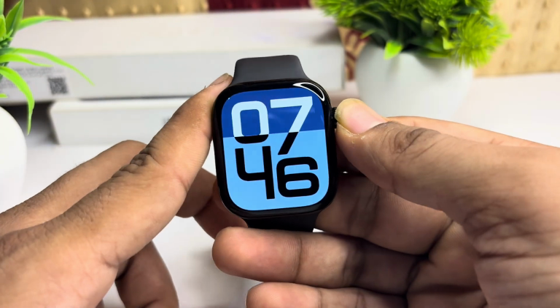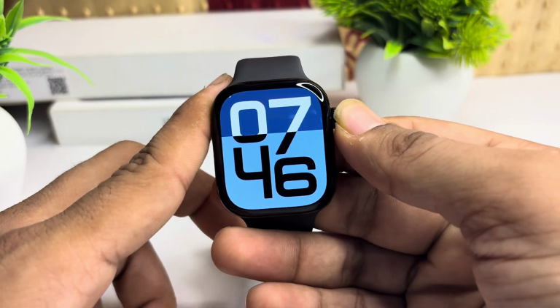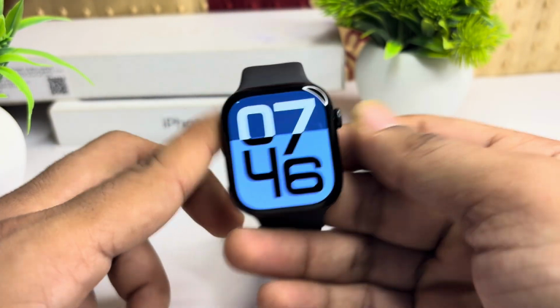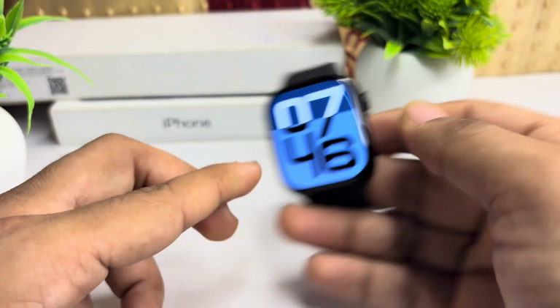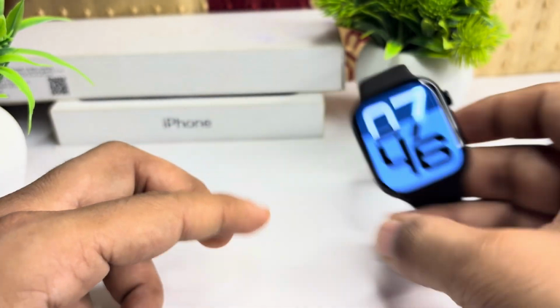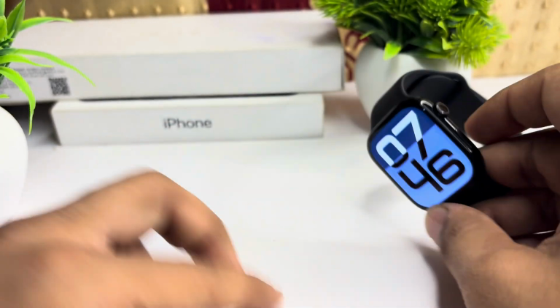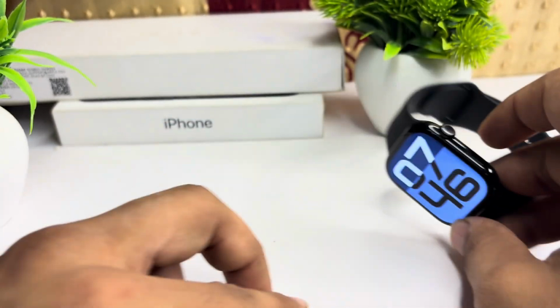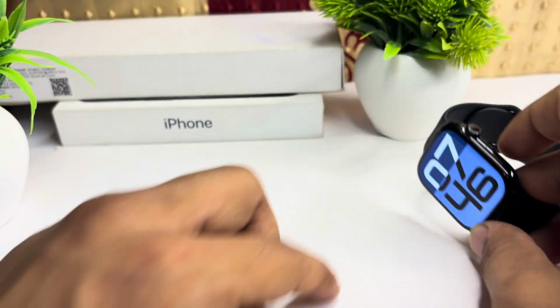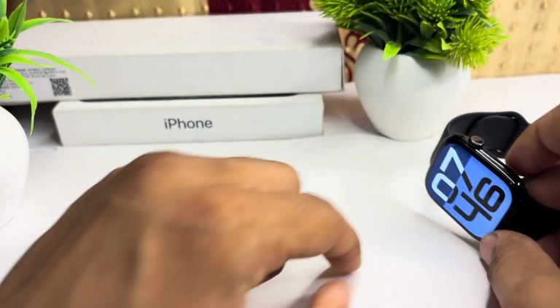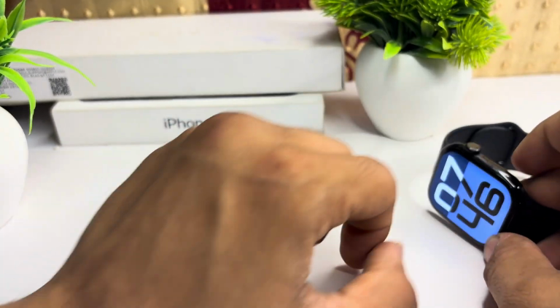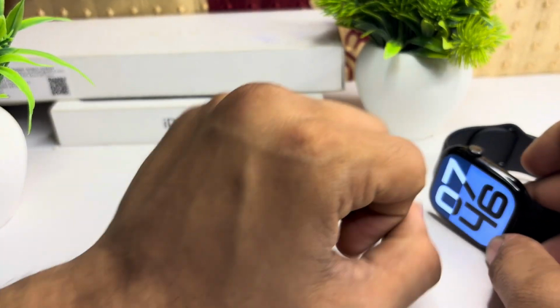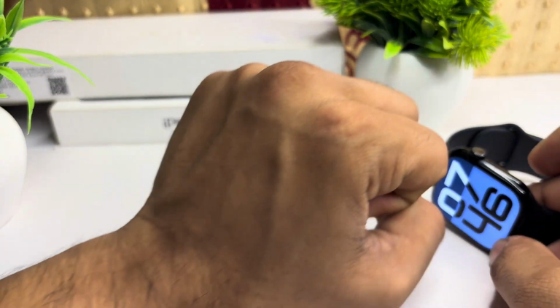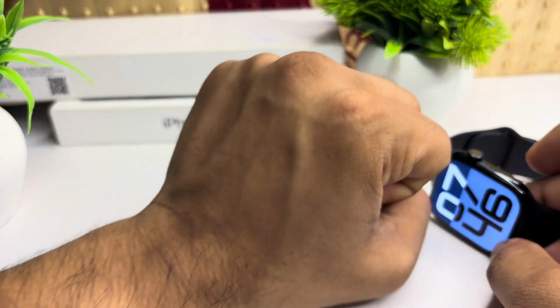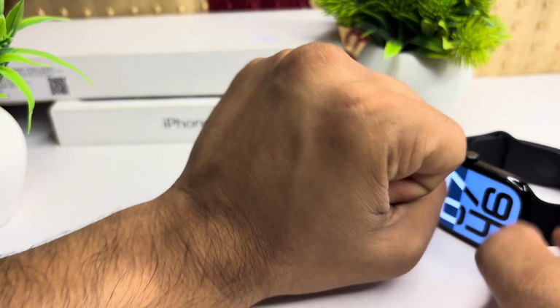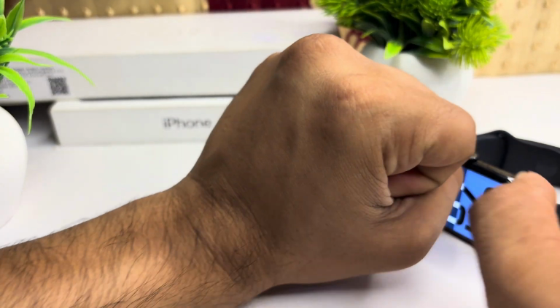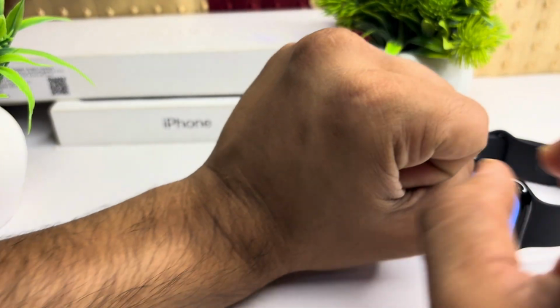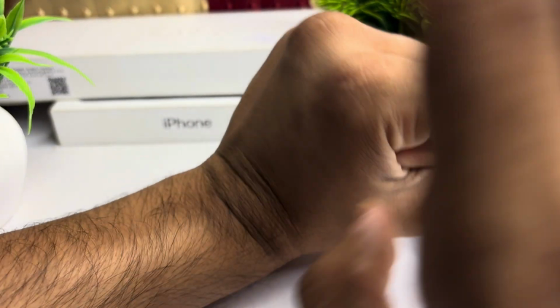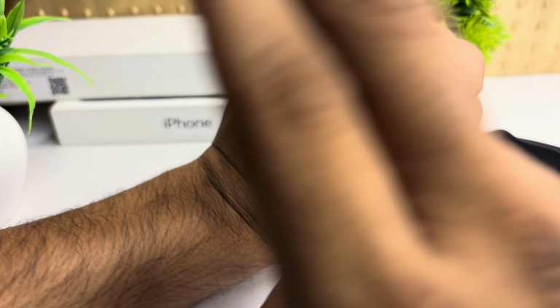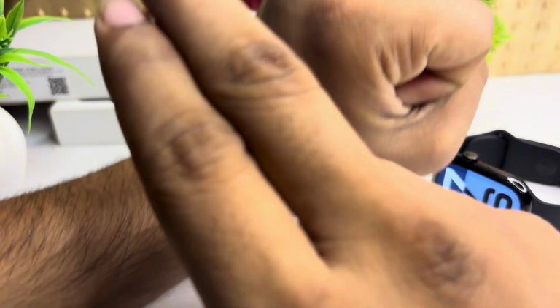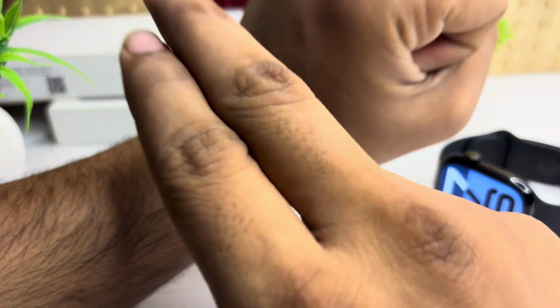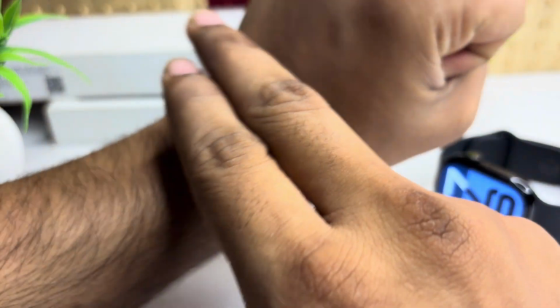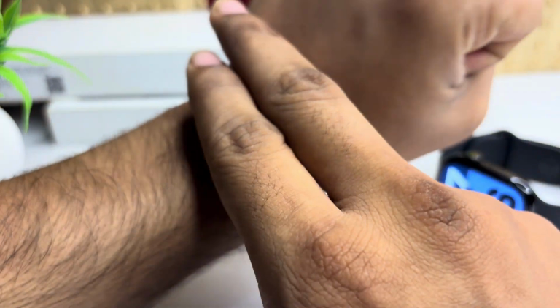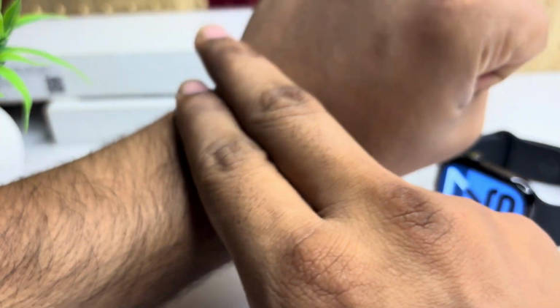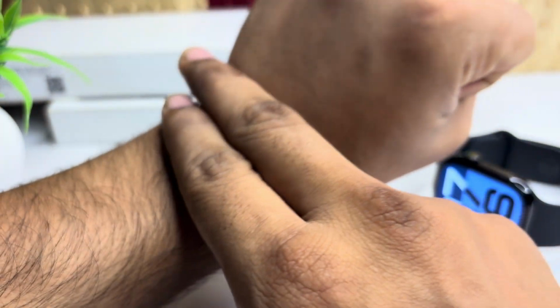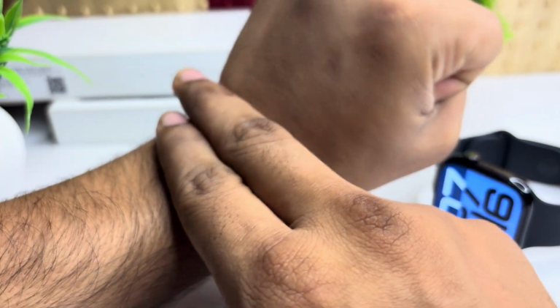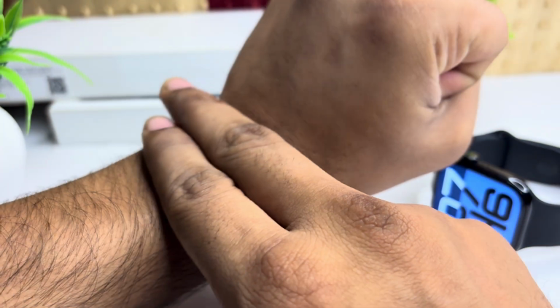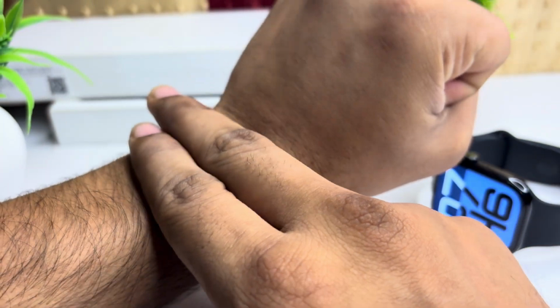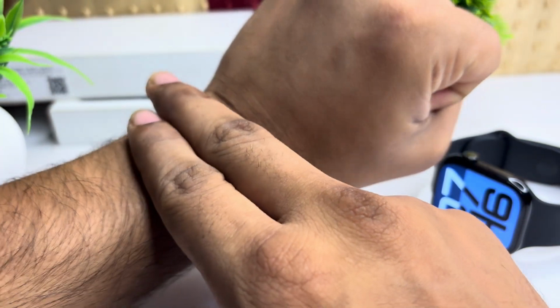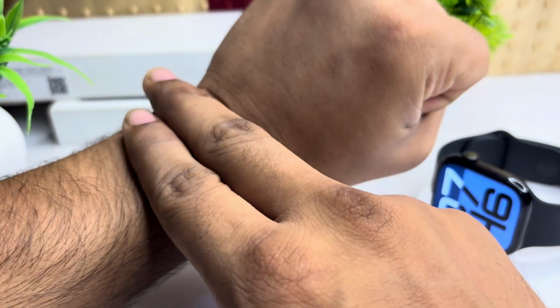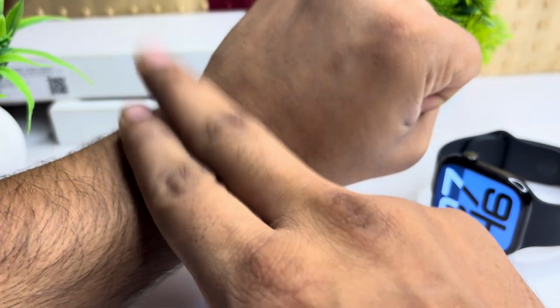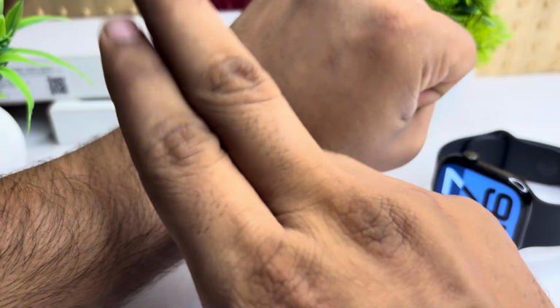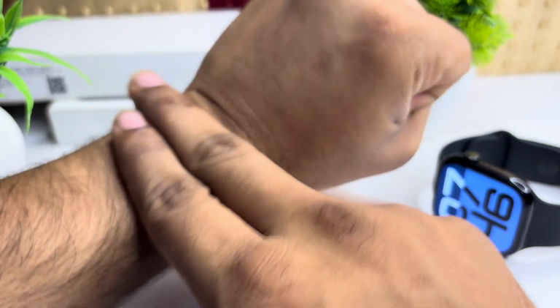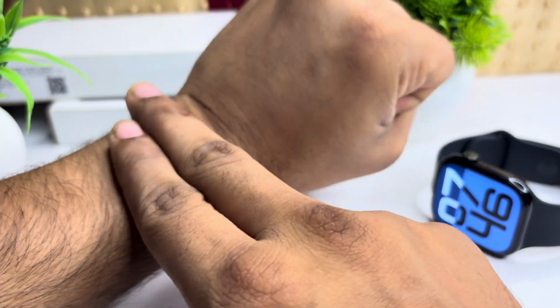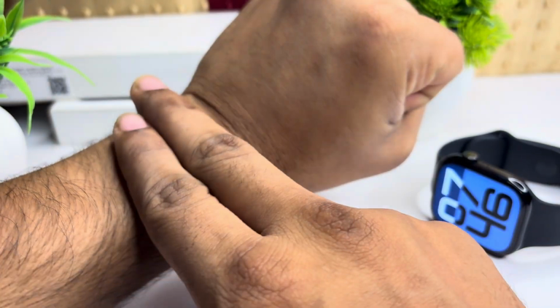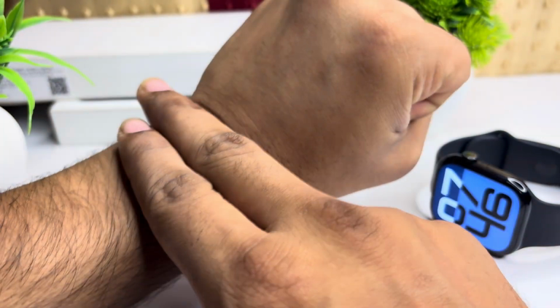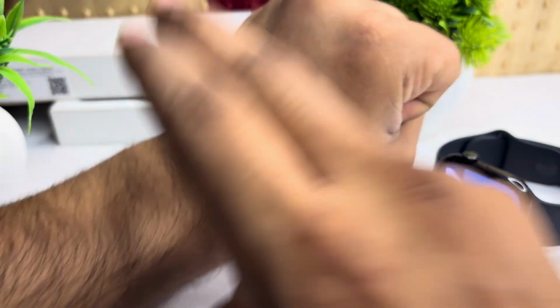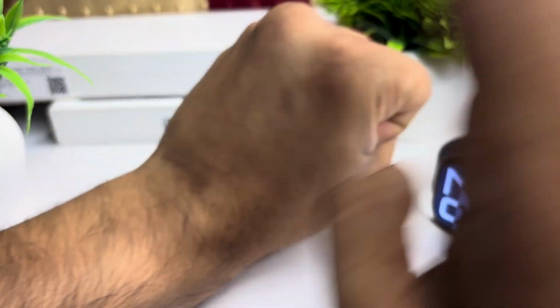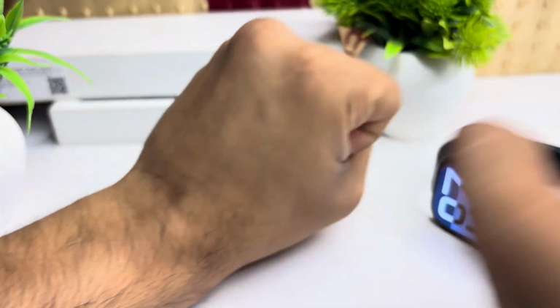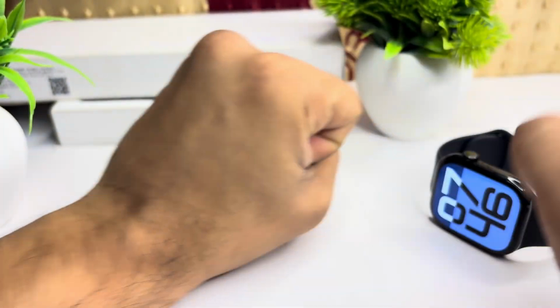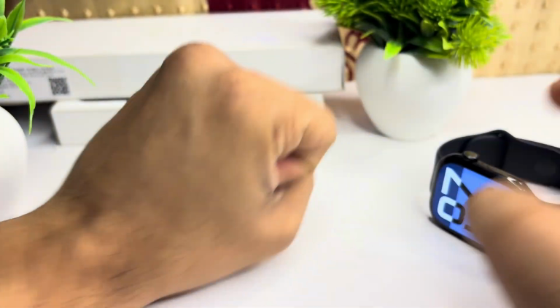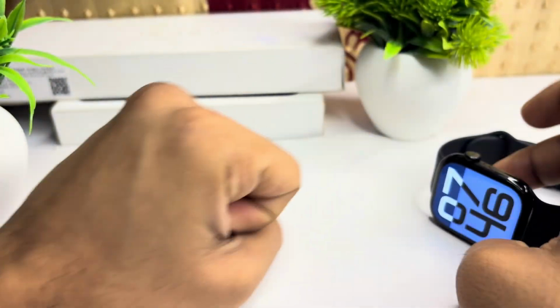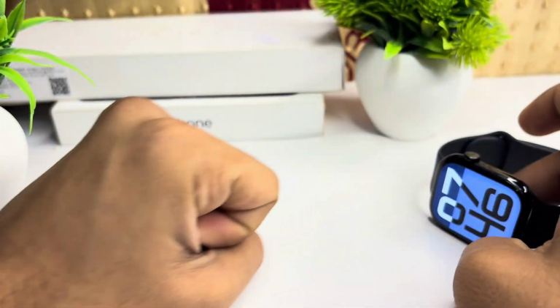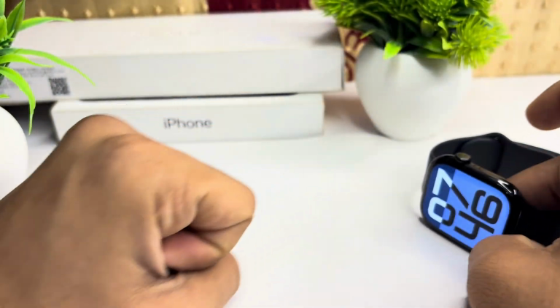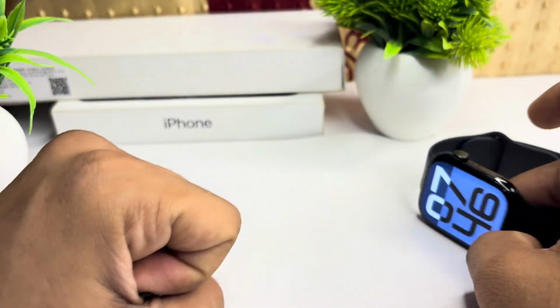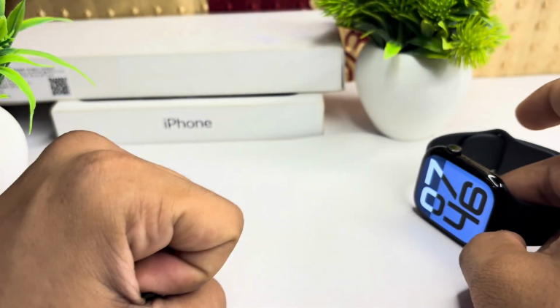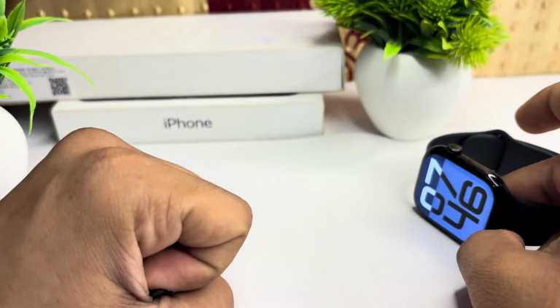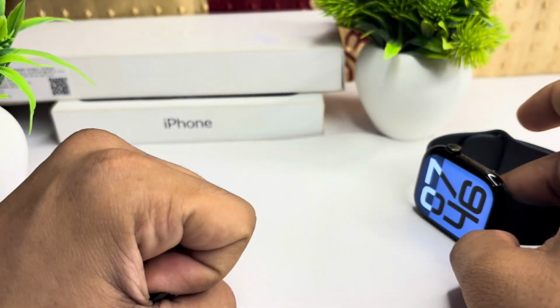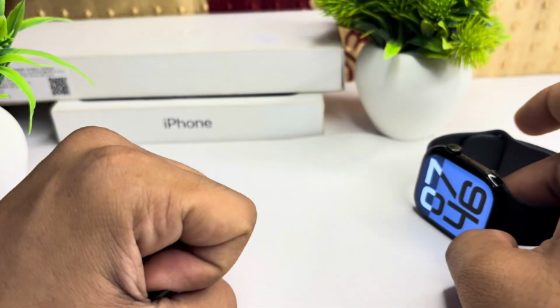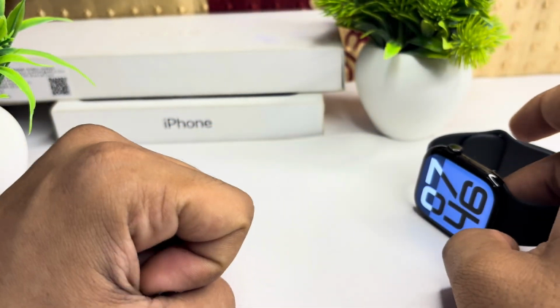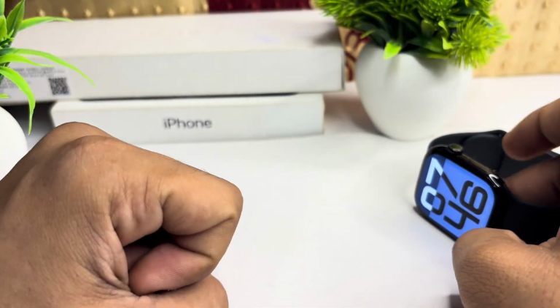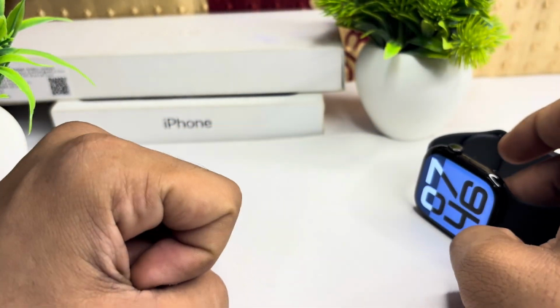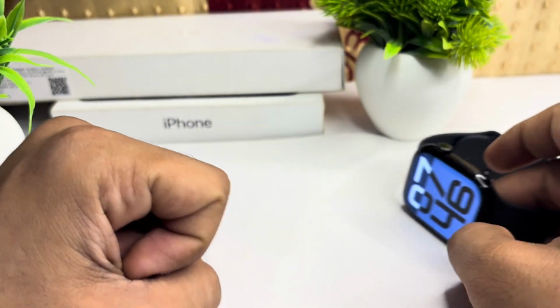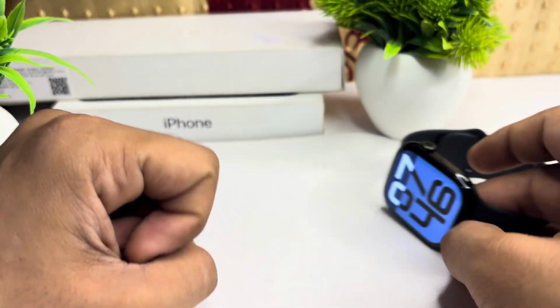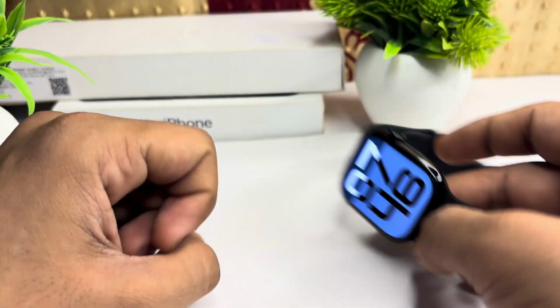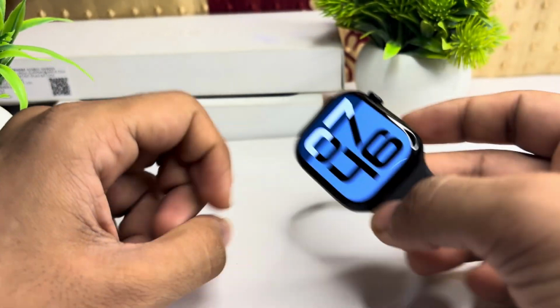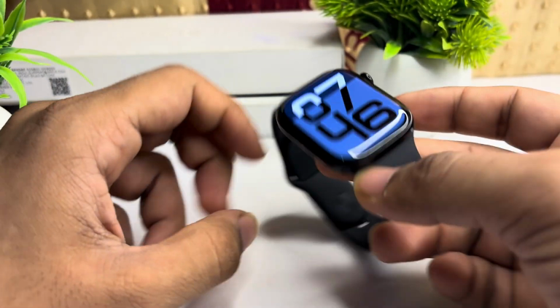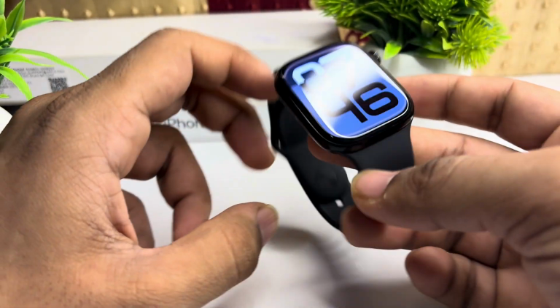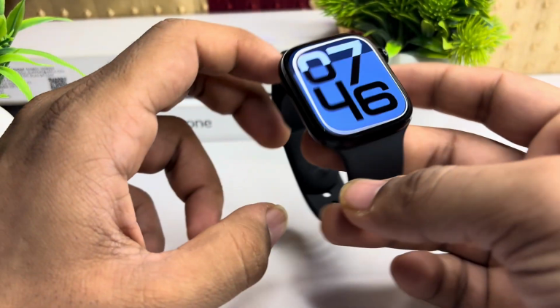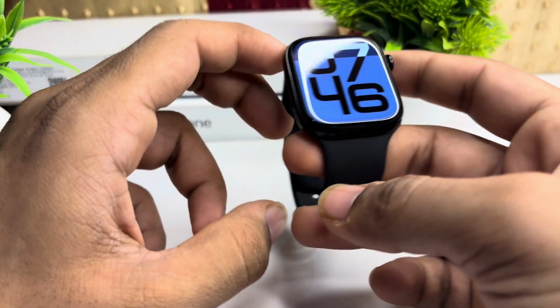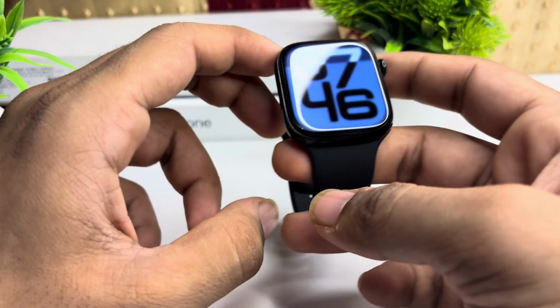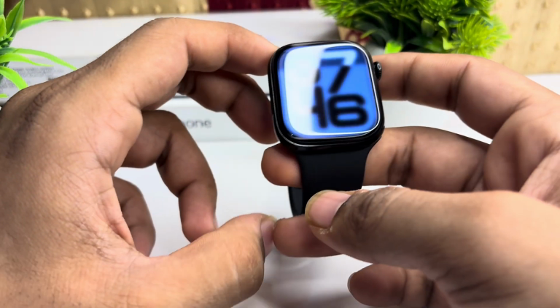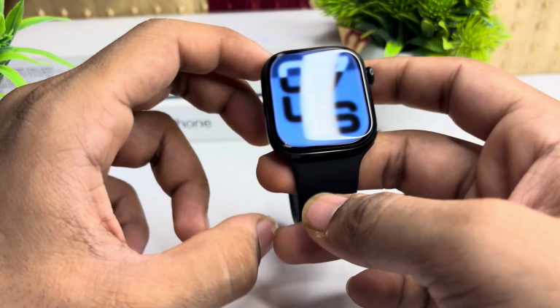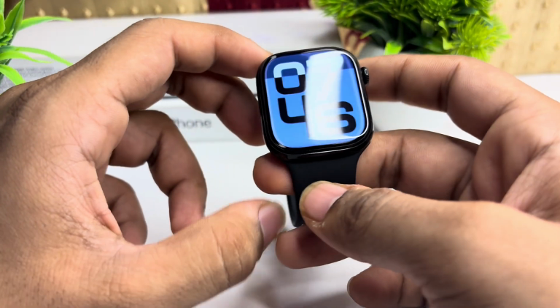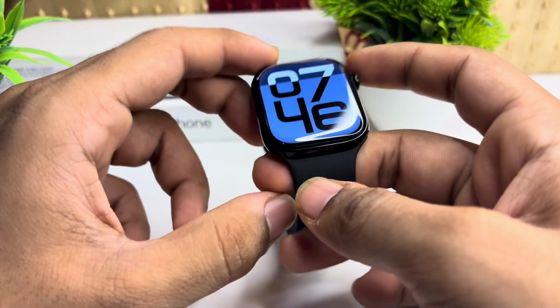Also, make sure once you wear your watch, you leave about a two-finger space before fastening it, and then wear it.